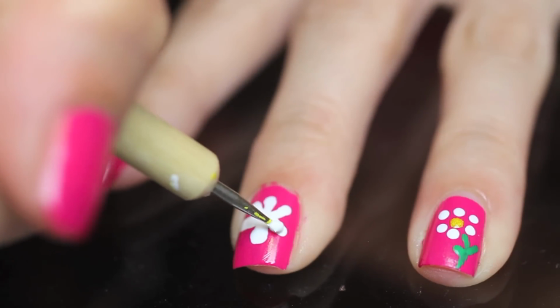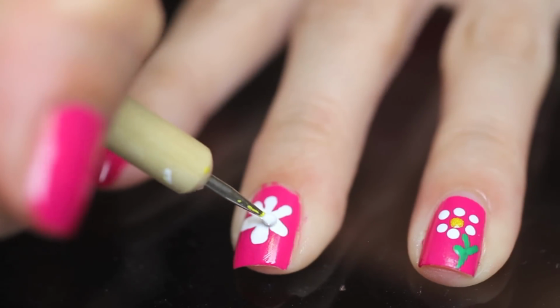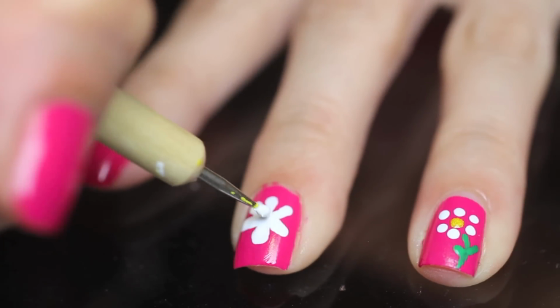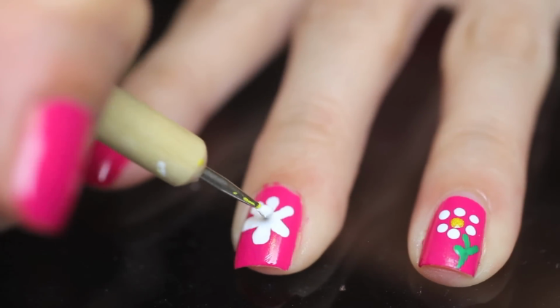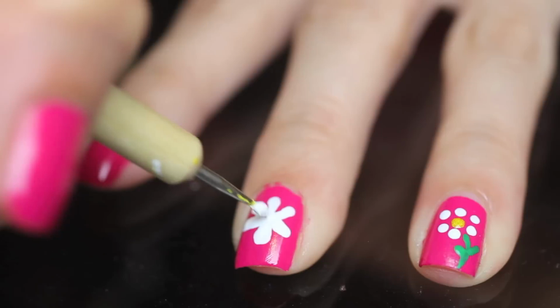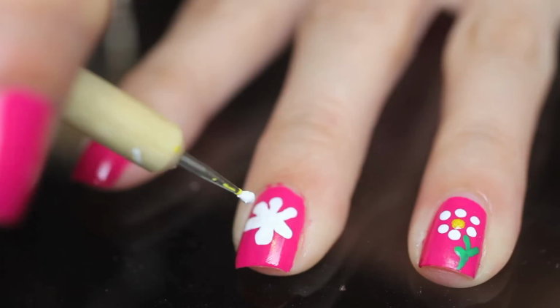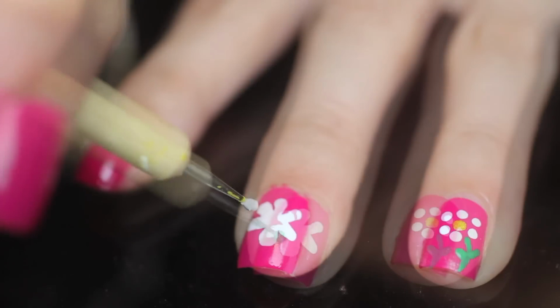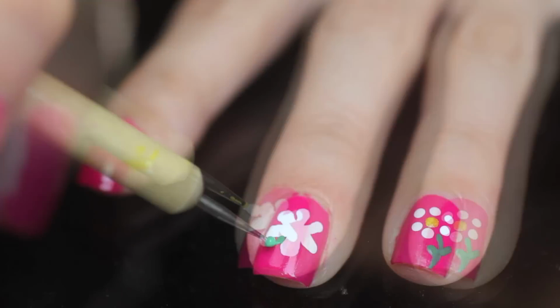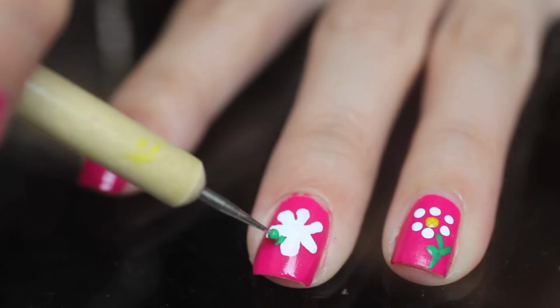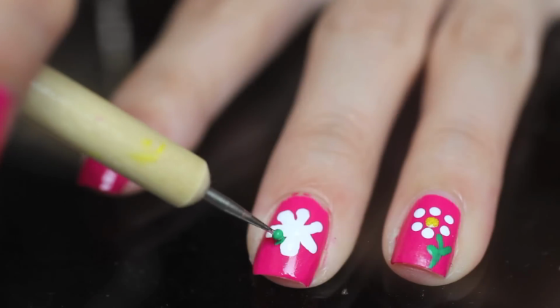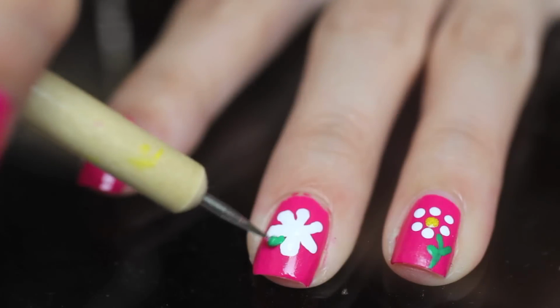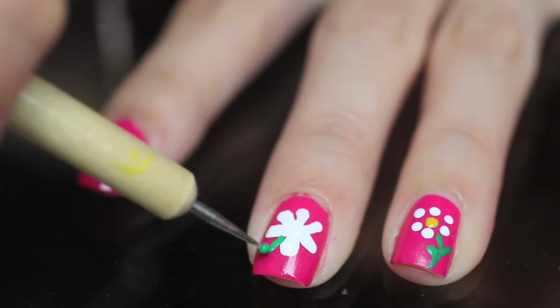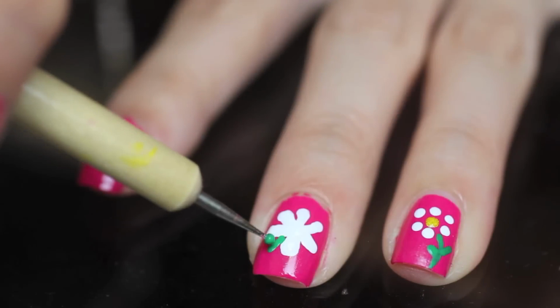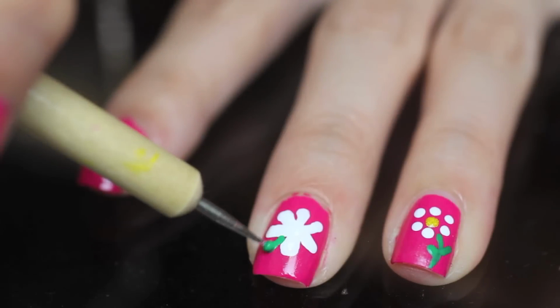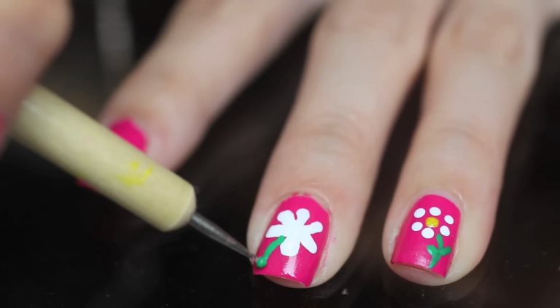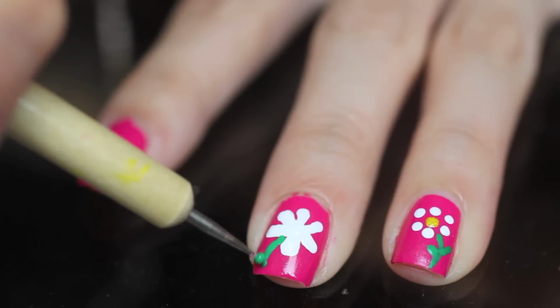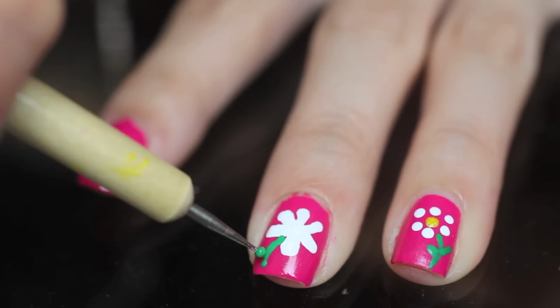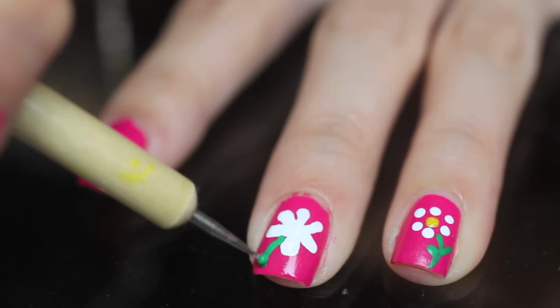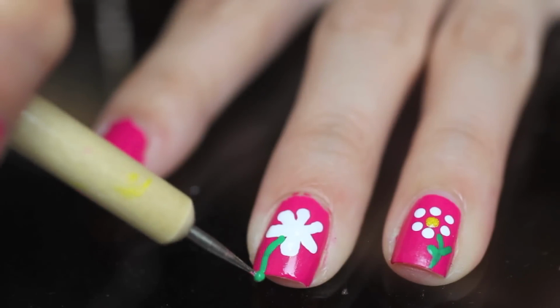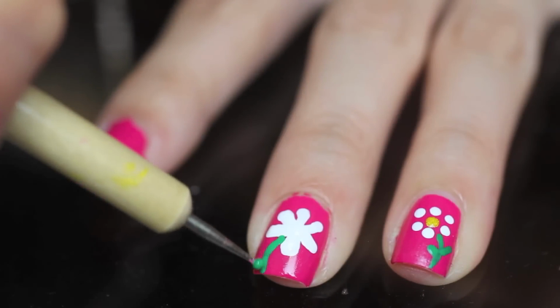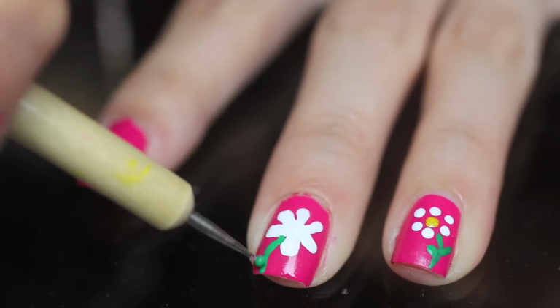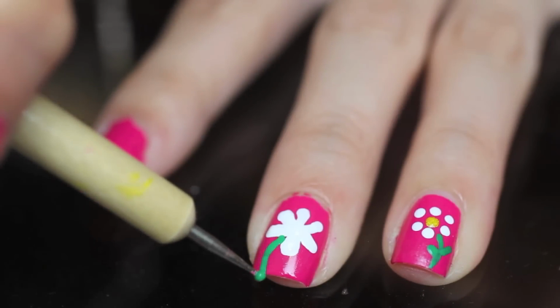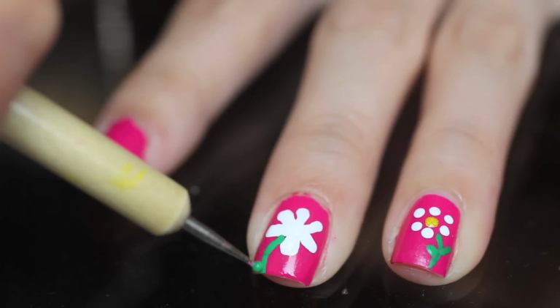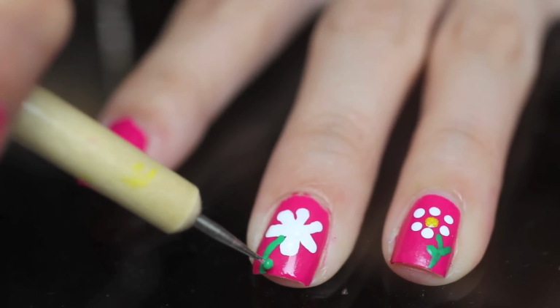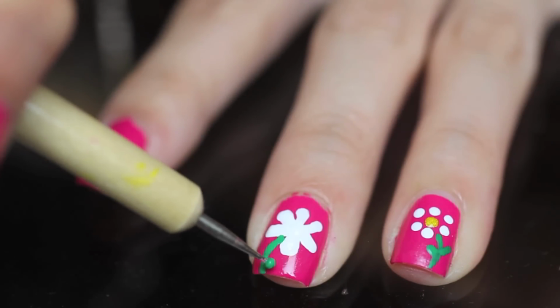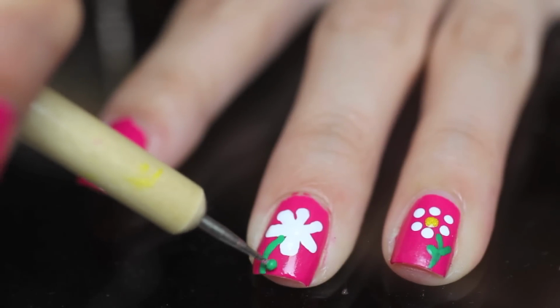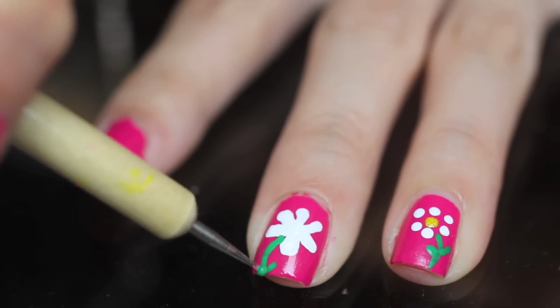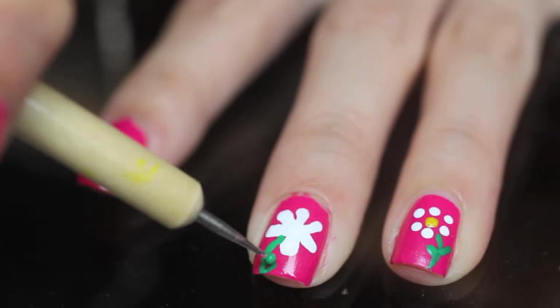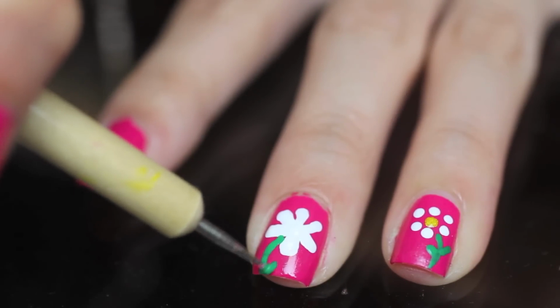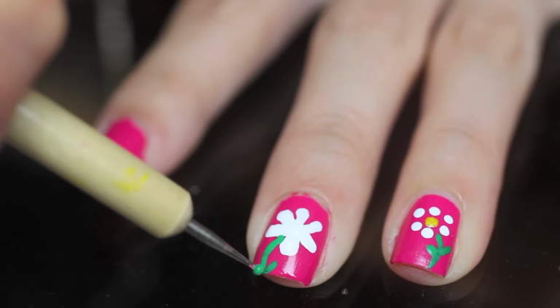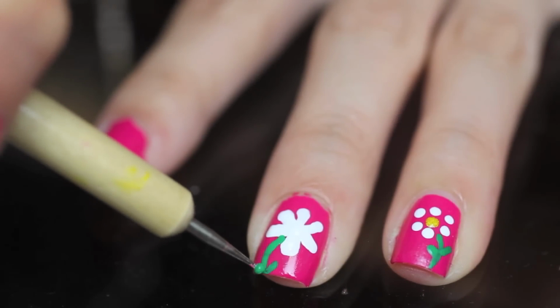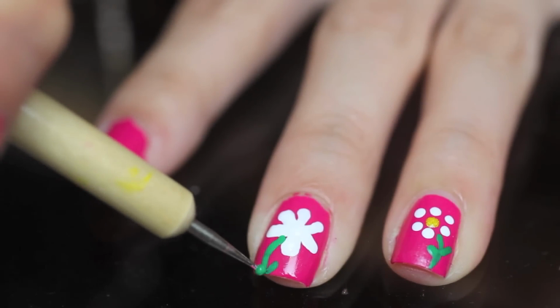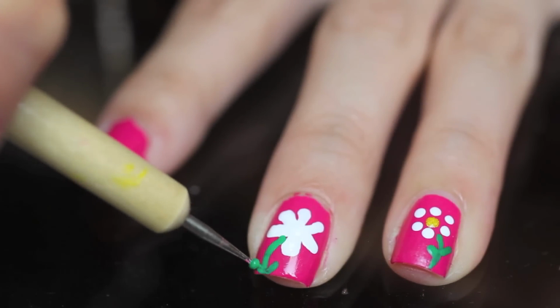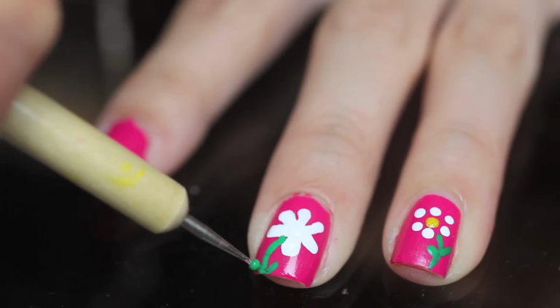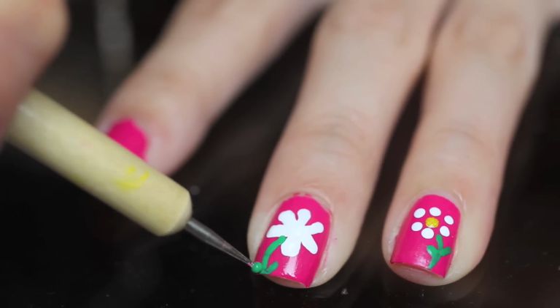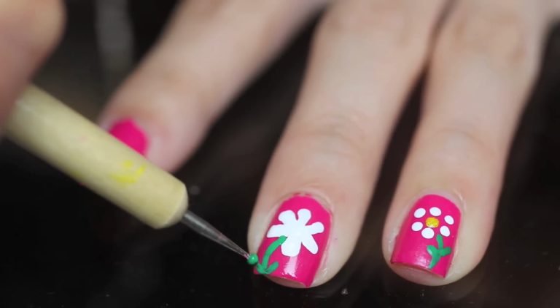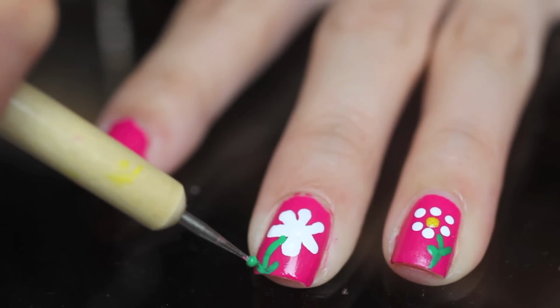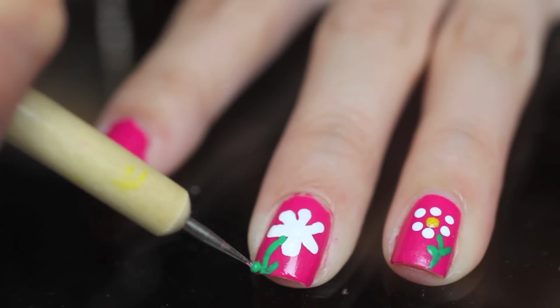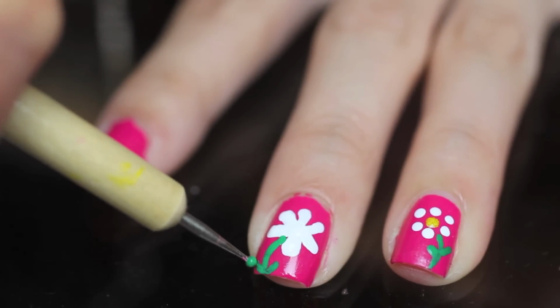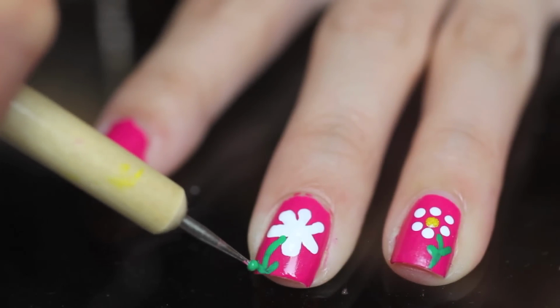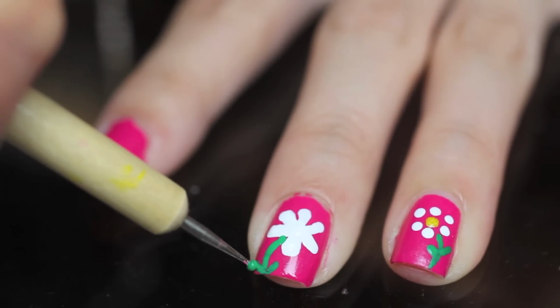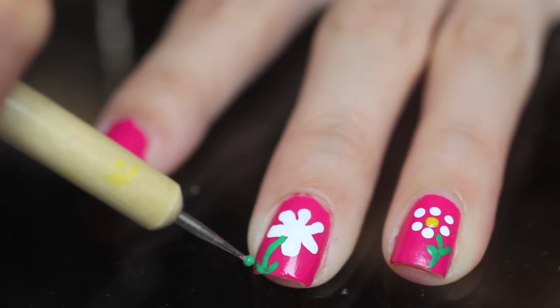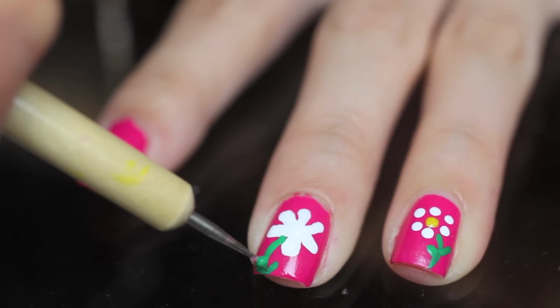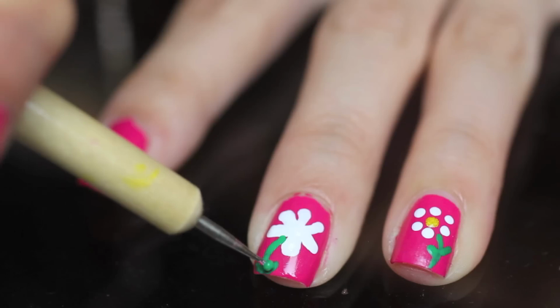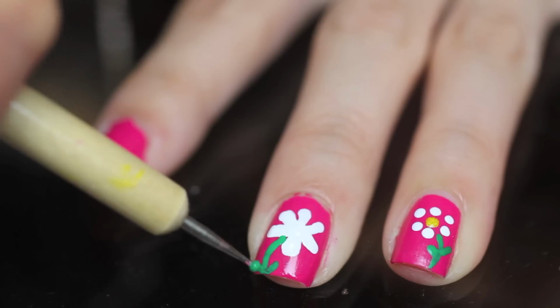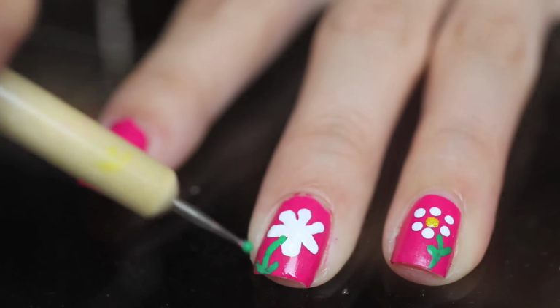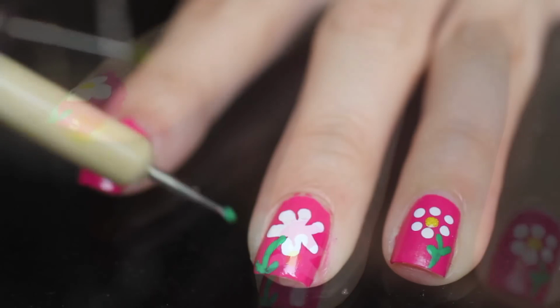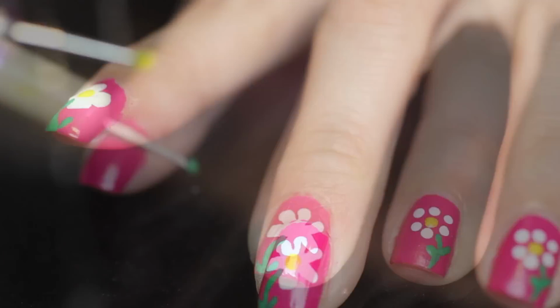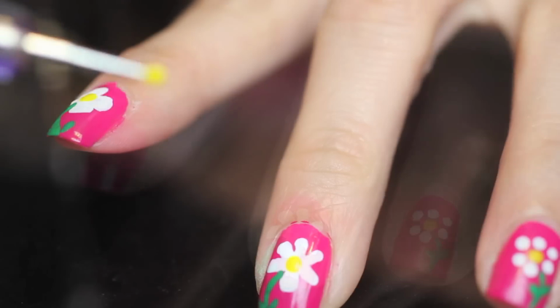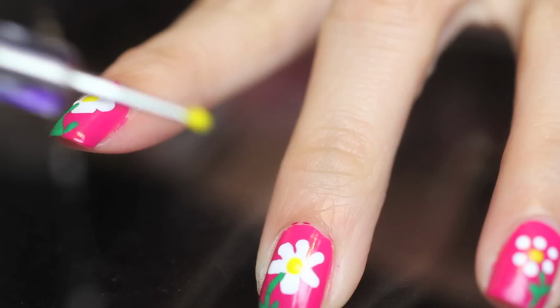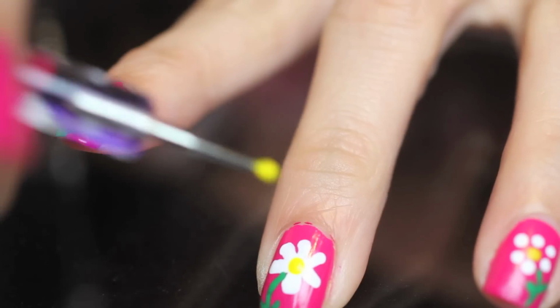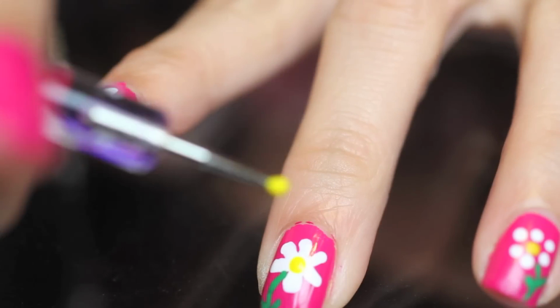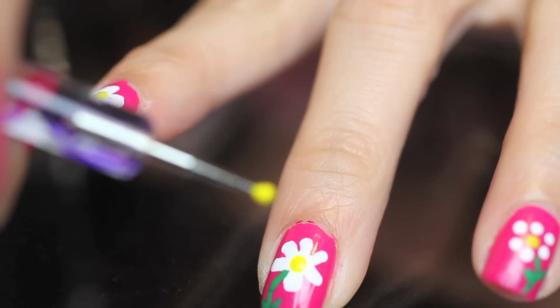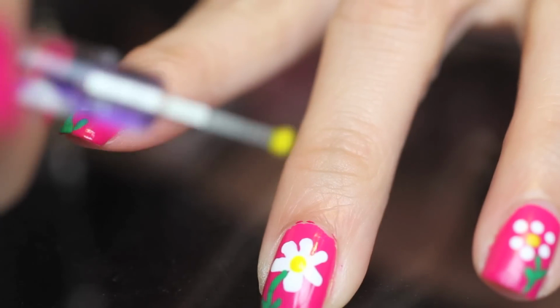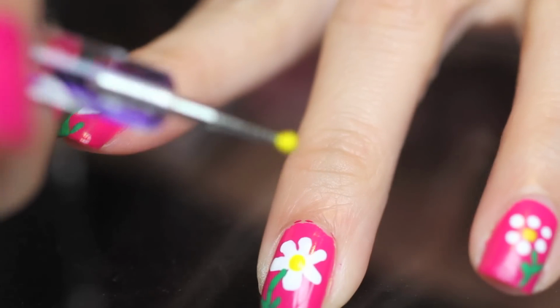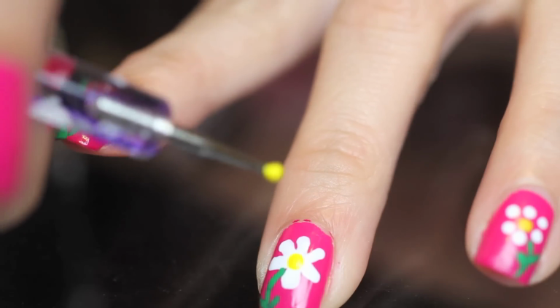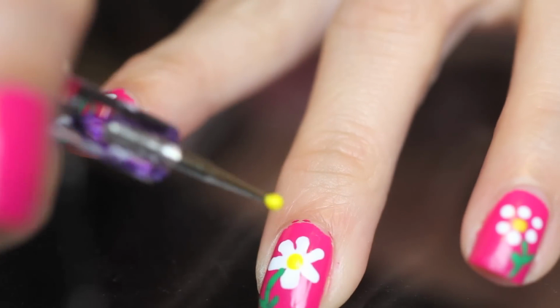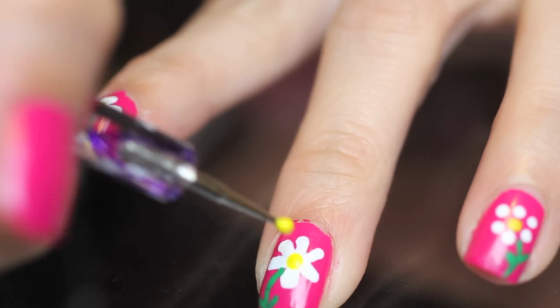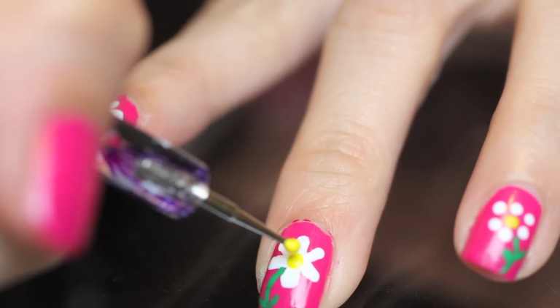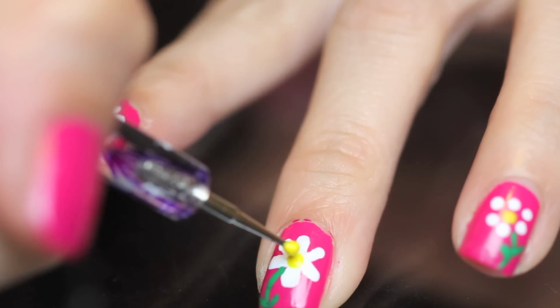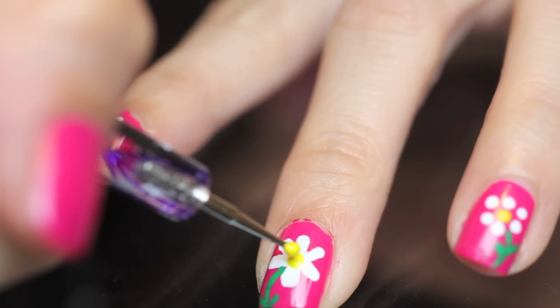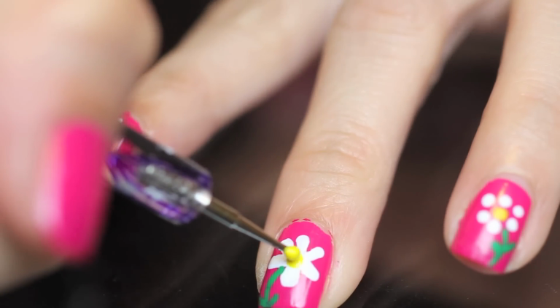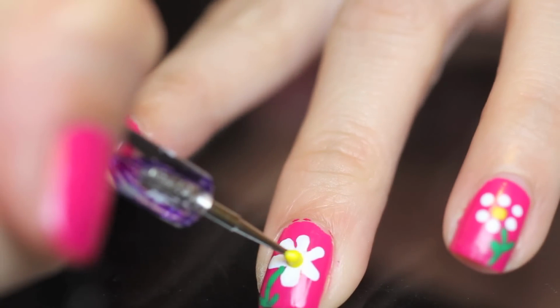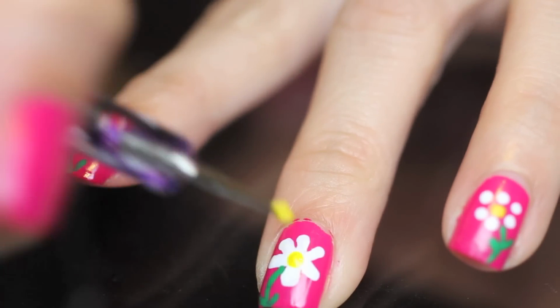Next, draw on the stem and add your leaves anywhere you want. I'm going to add it right at the tip of my nail to make it a little different. Don't forget the middle.